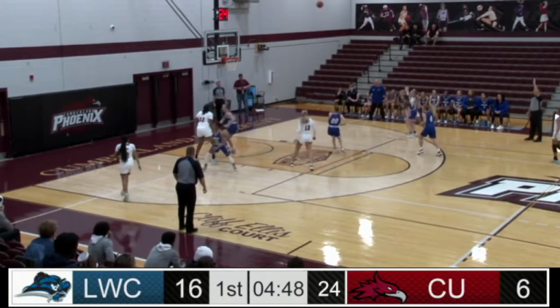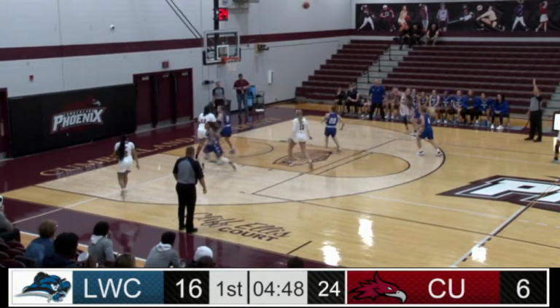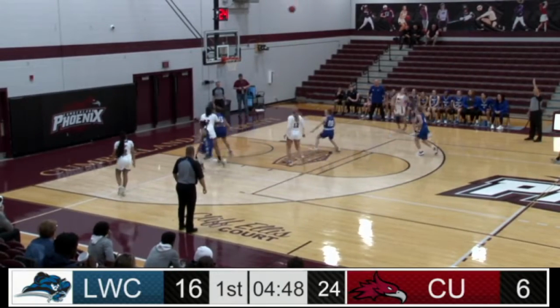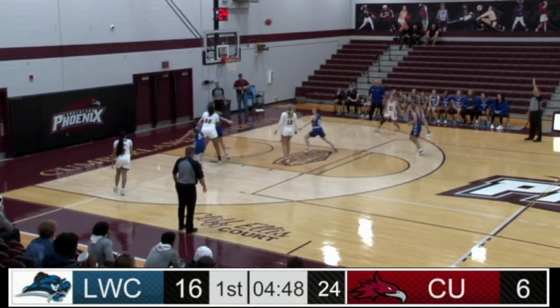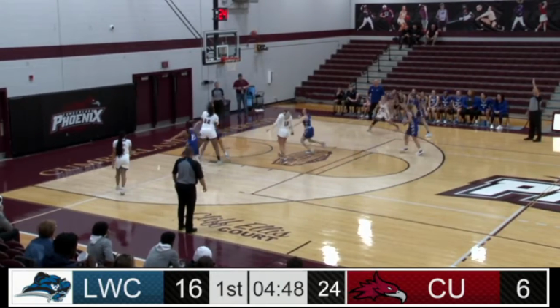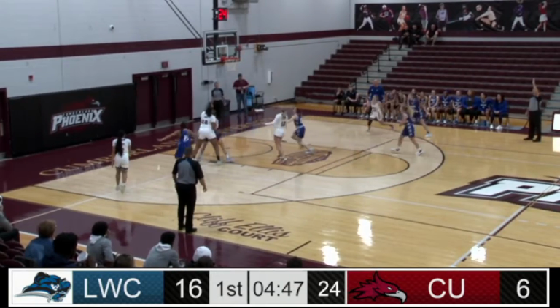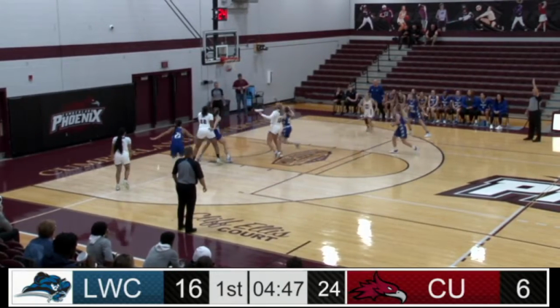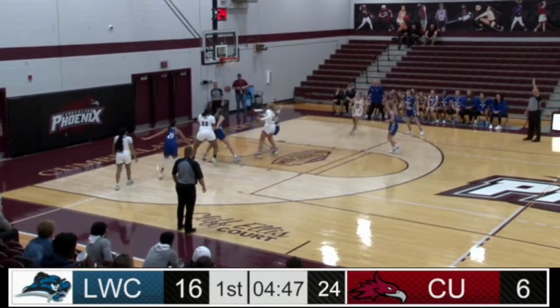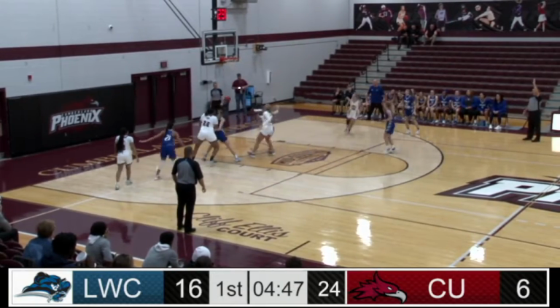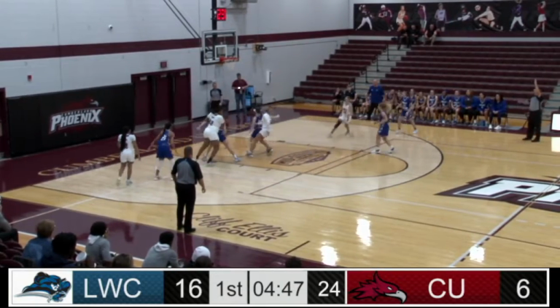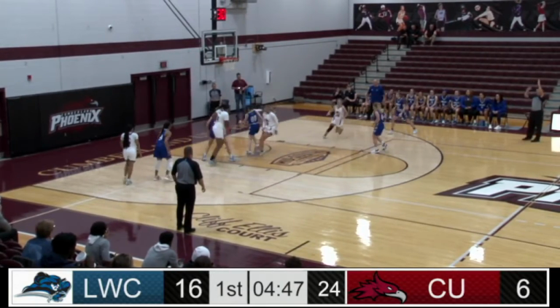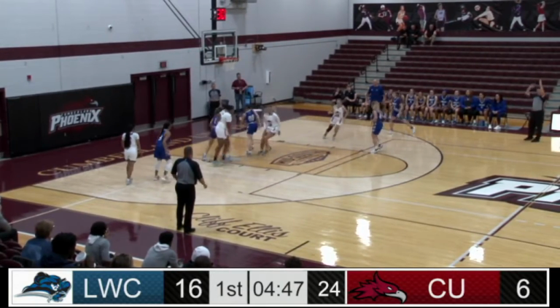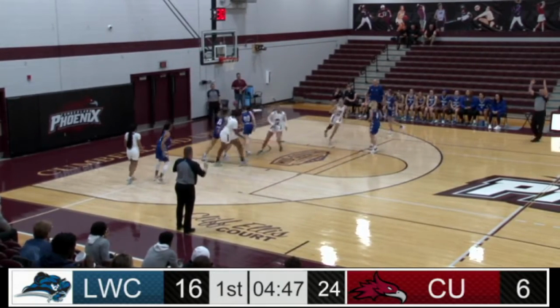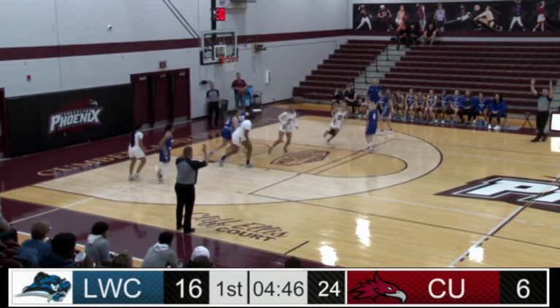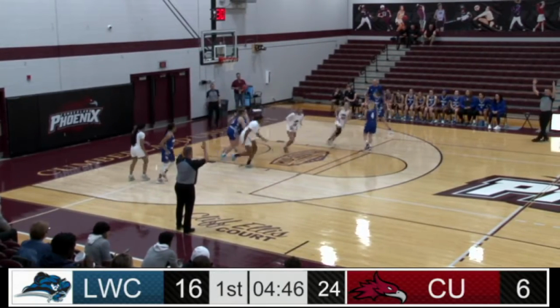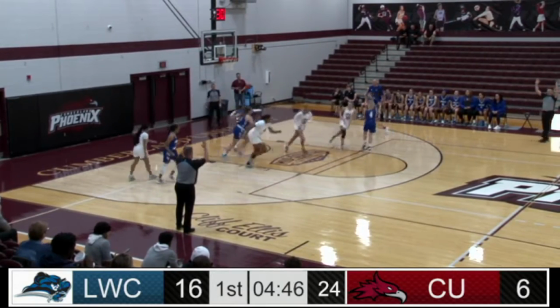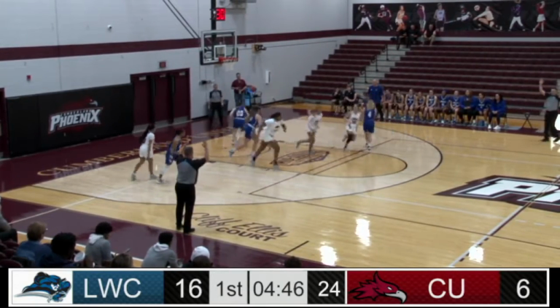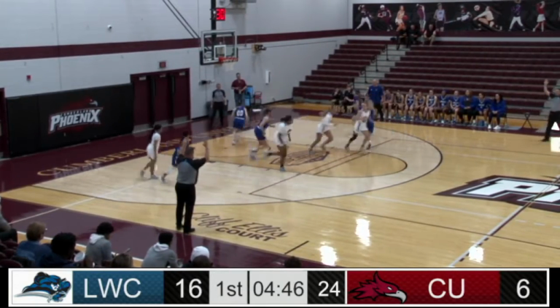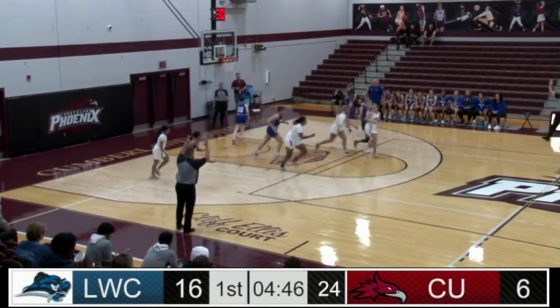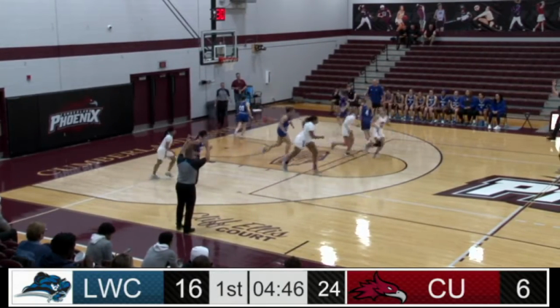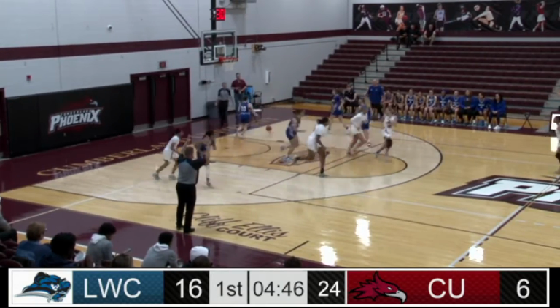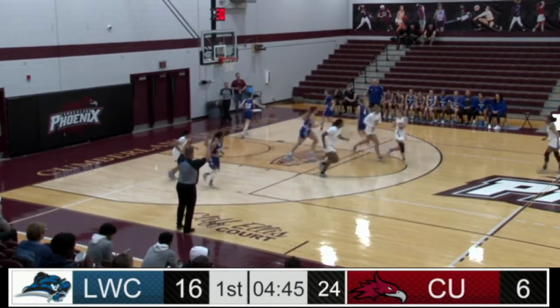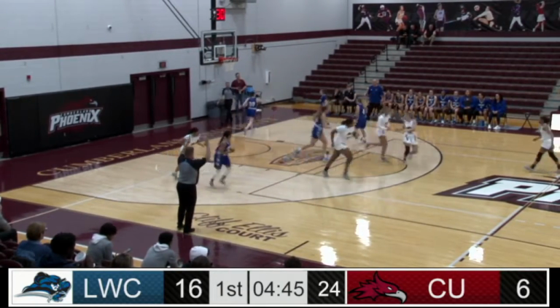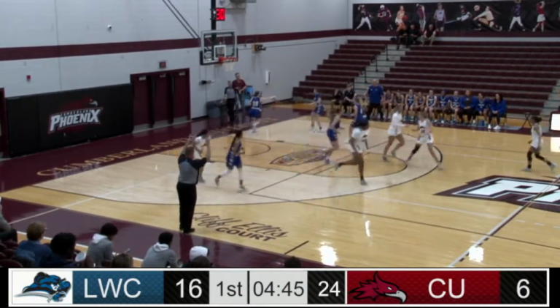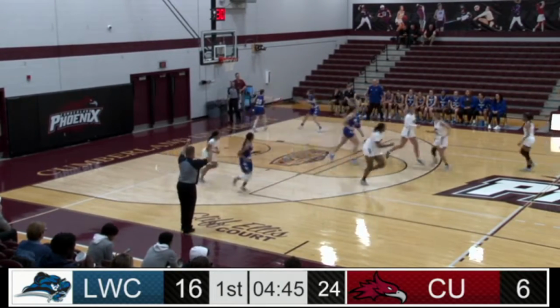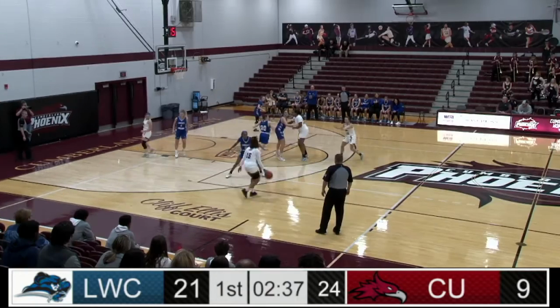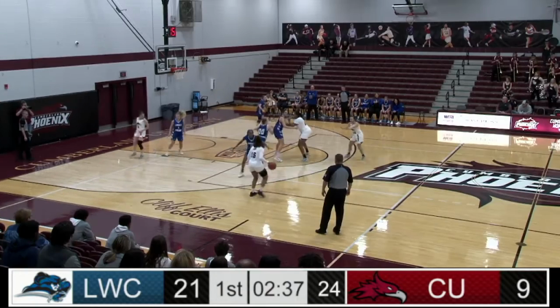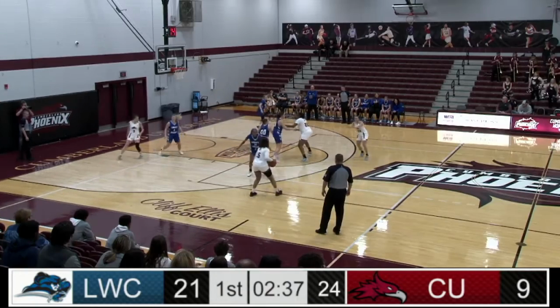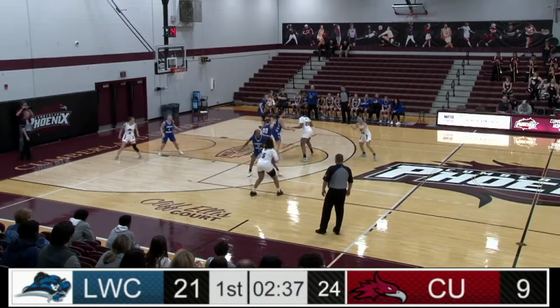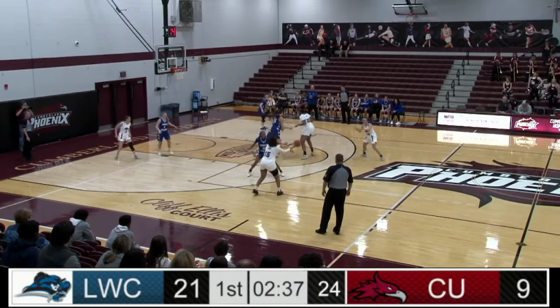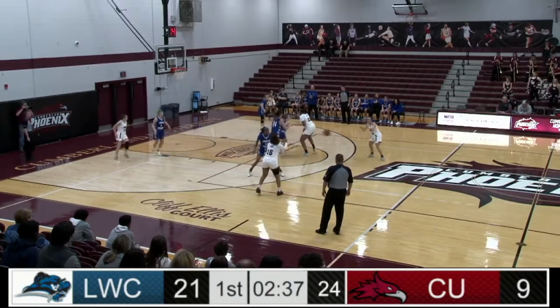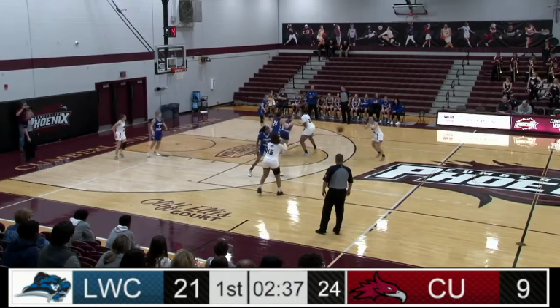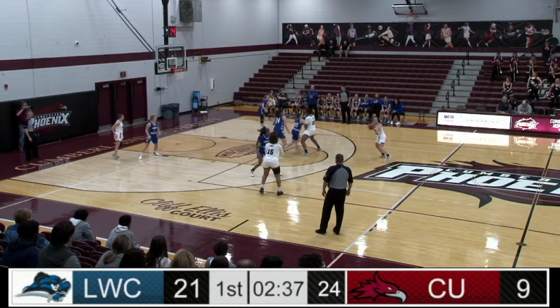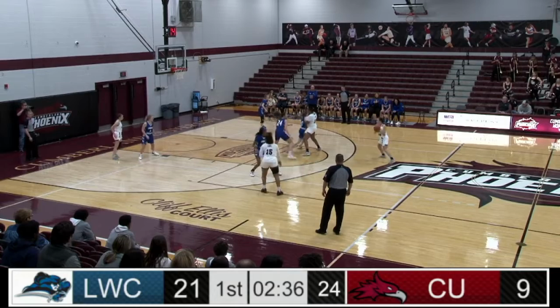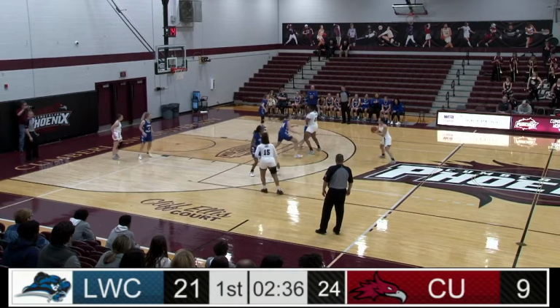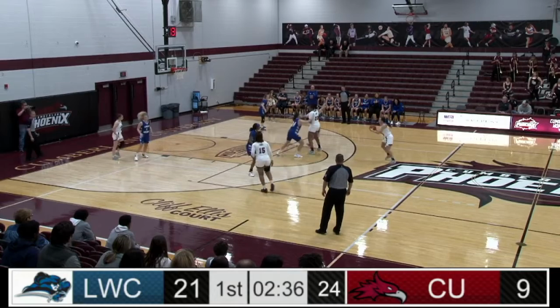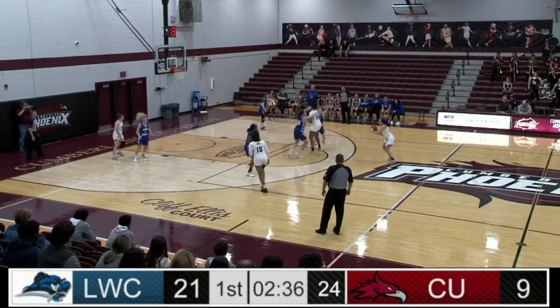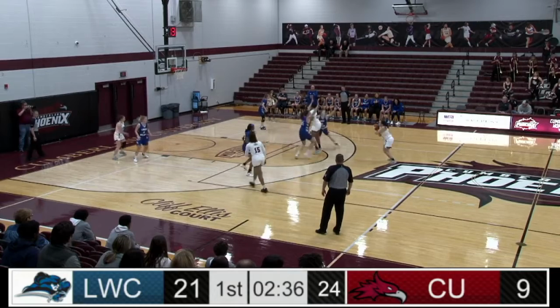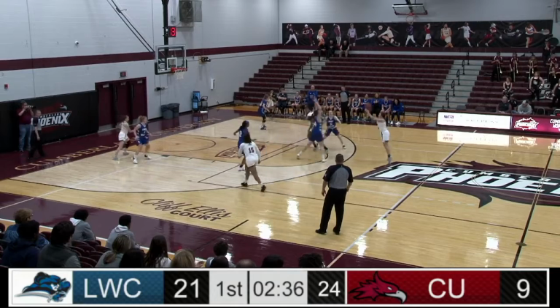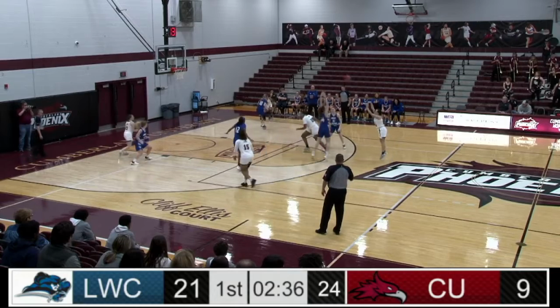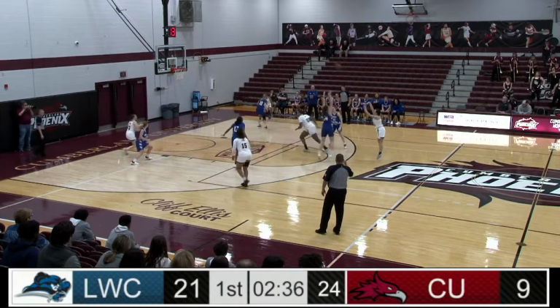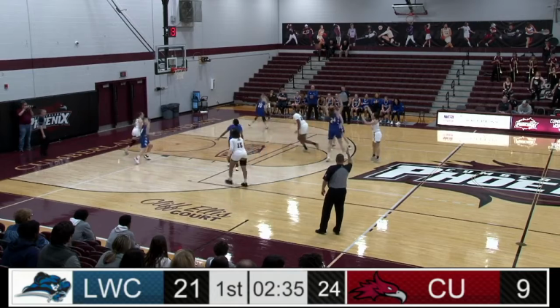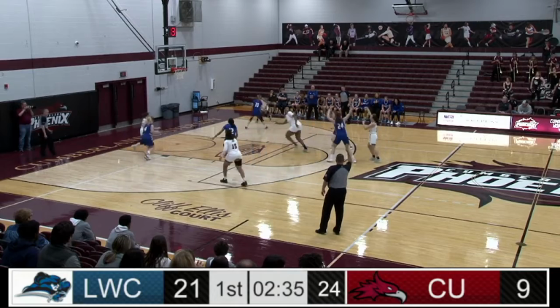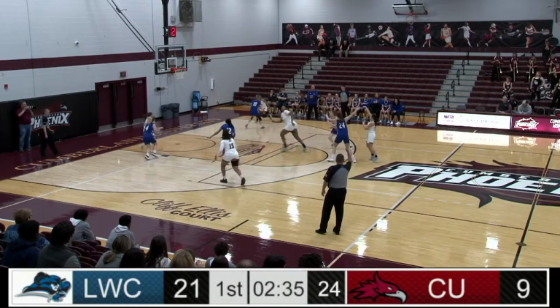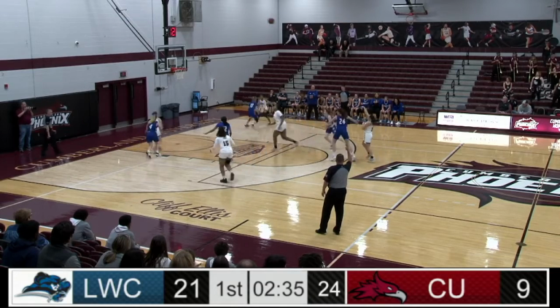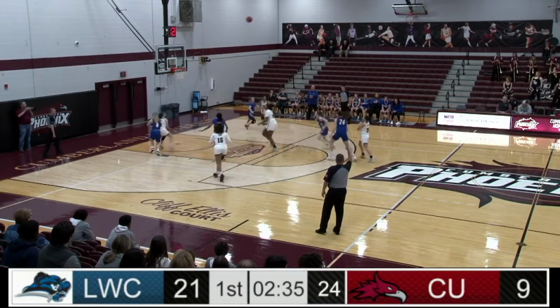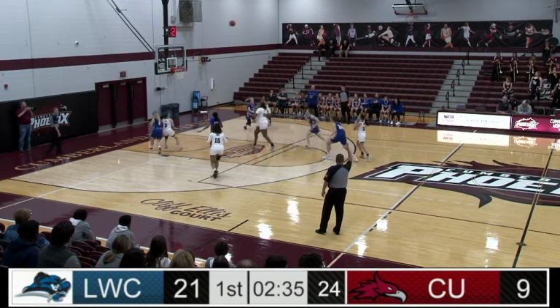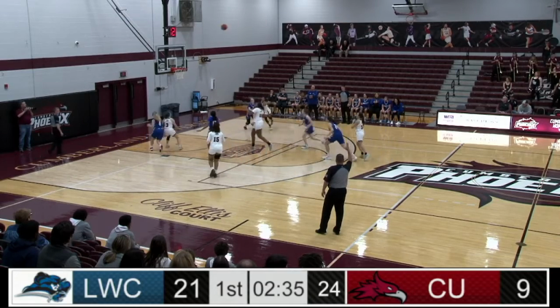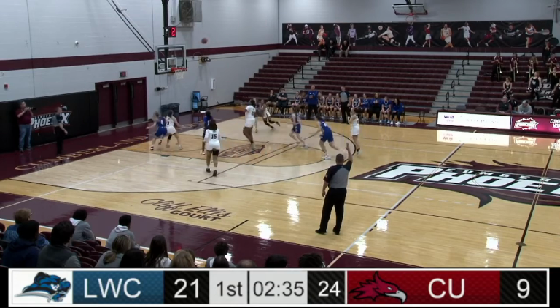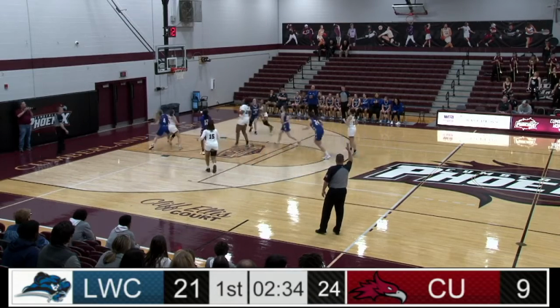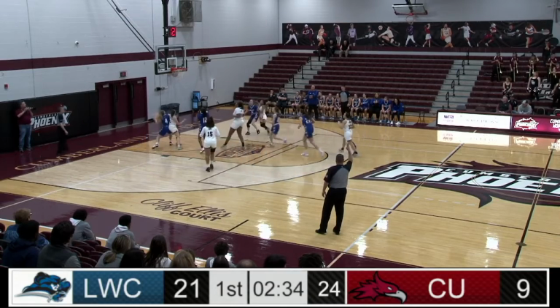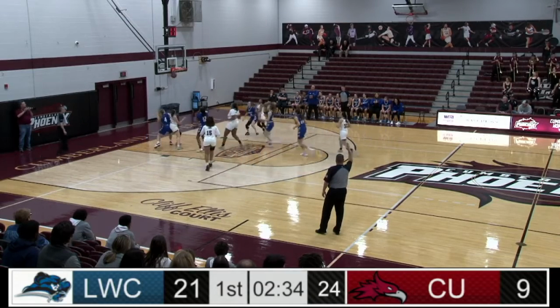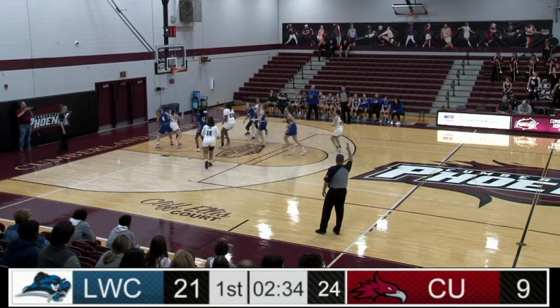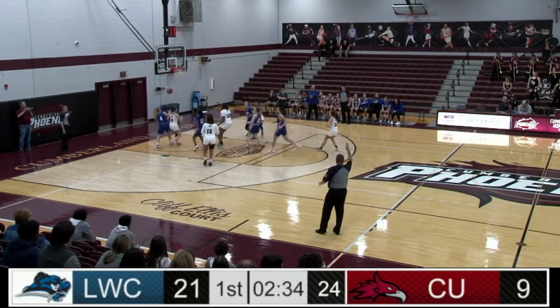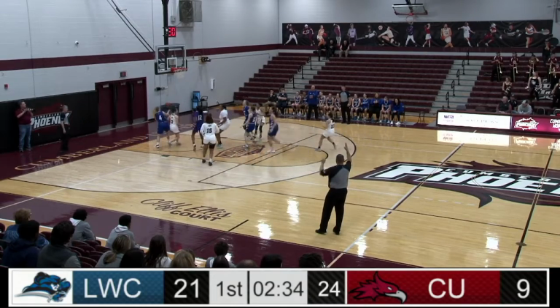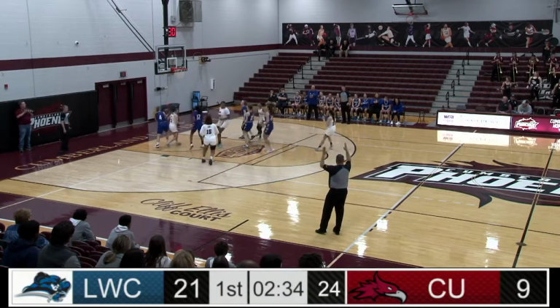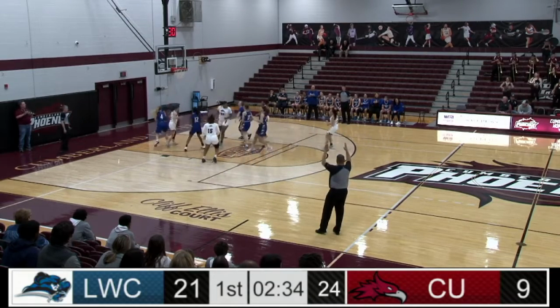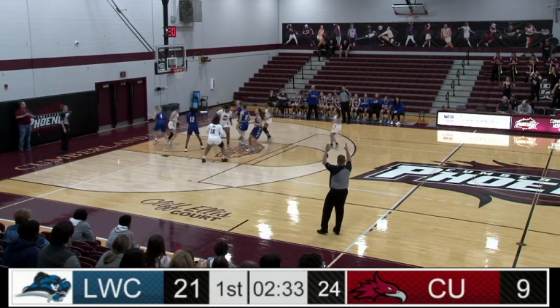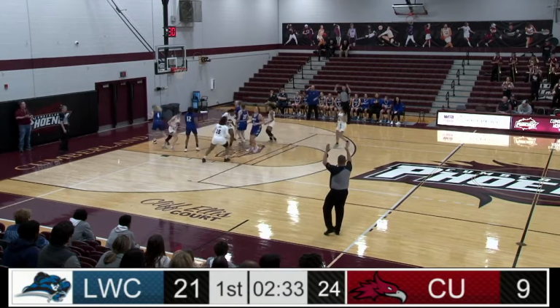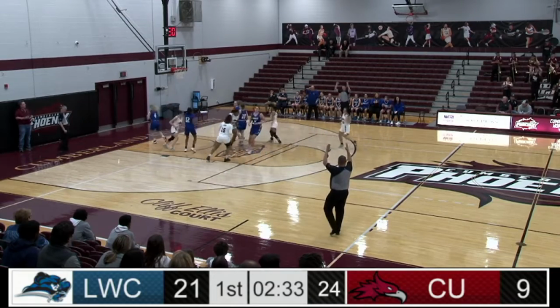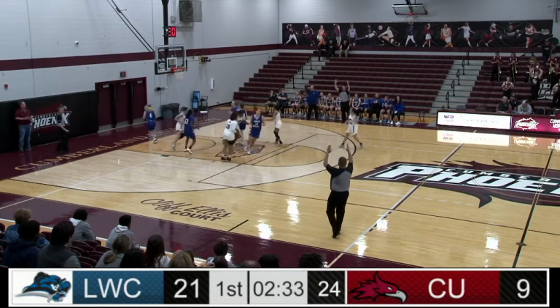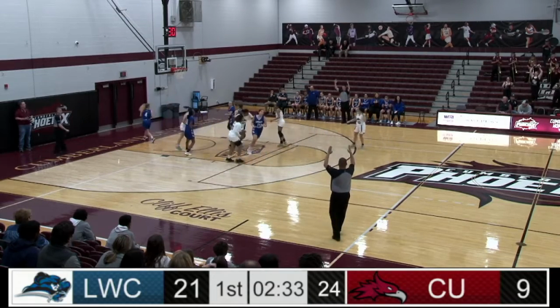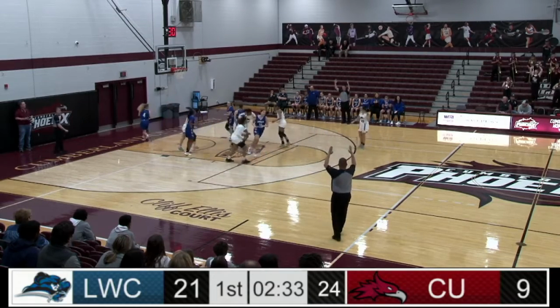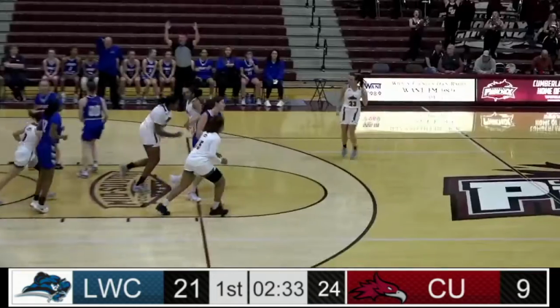Freeman long three on the right side. Buckets. Nice, we needed that. Cumberland back on the attack, long three on the way. Miami Morgan is good.